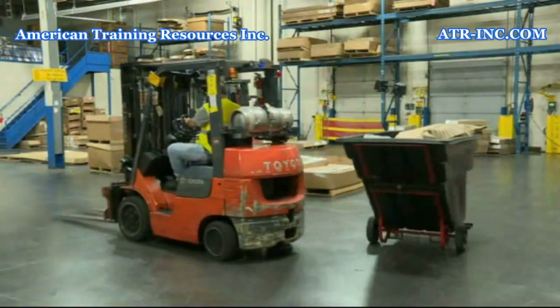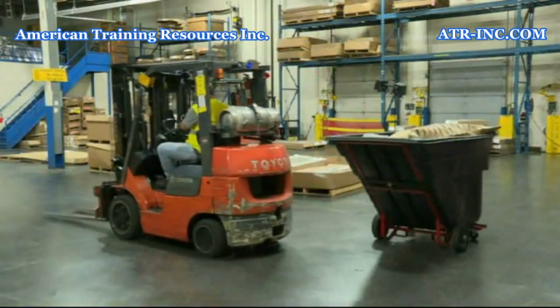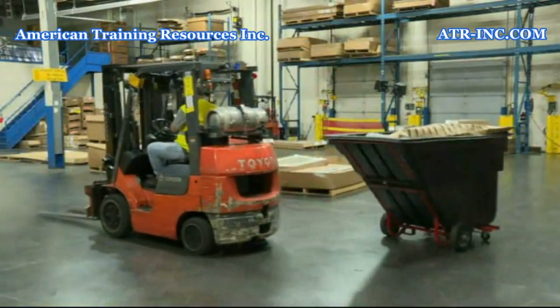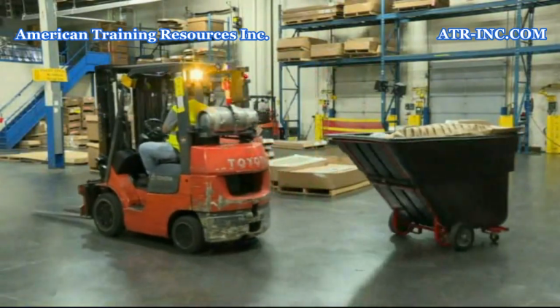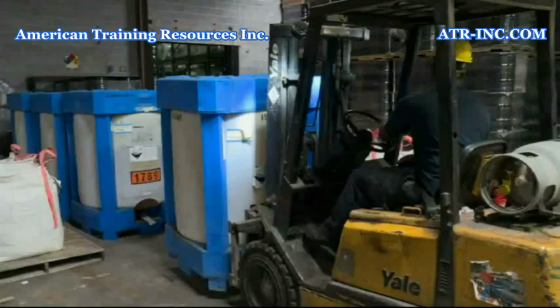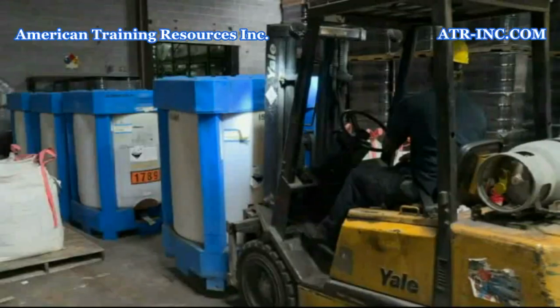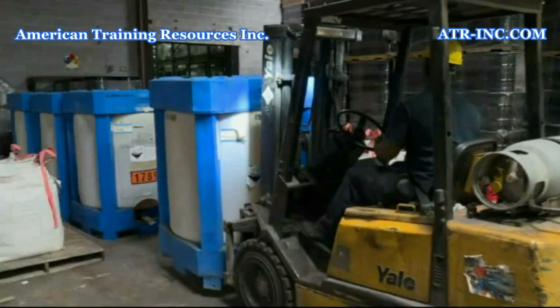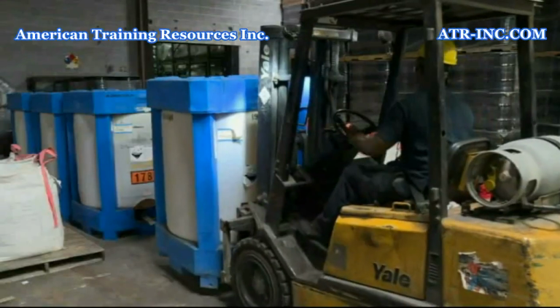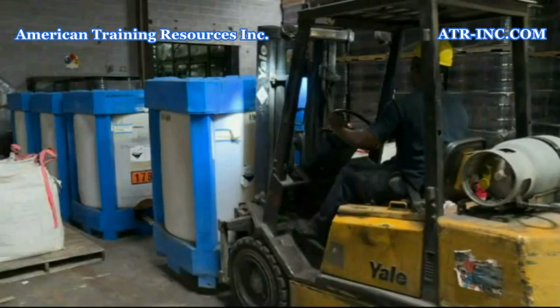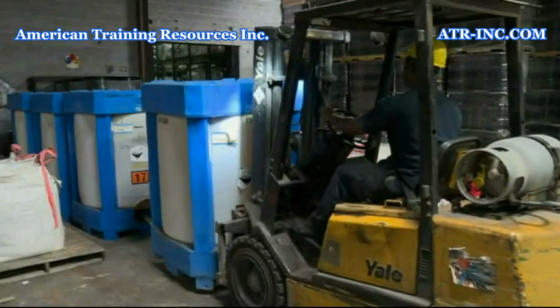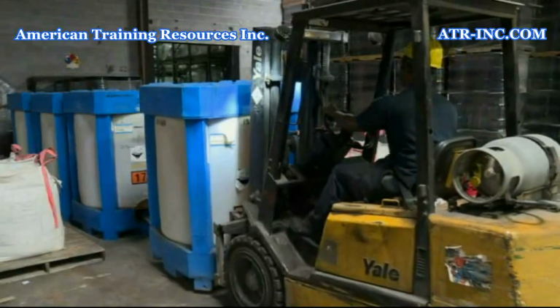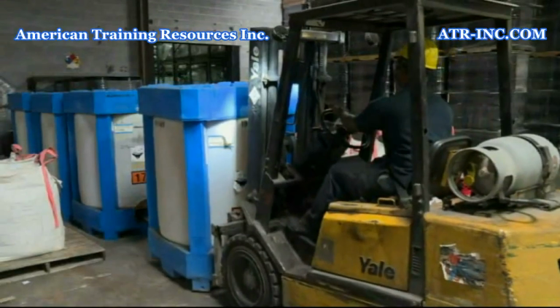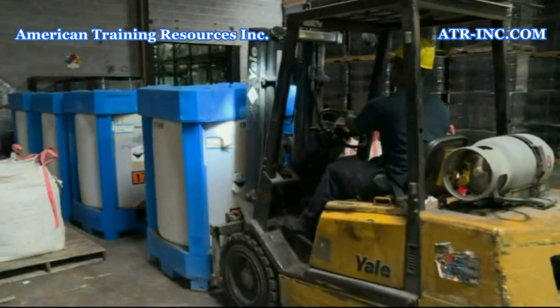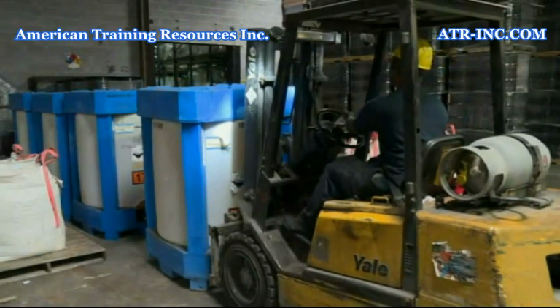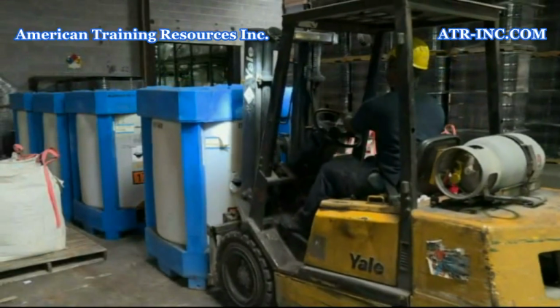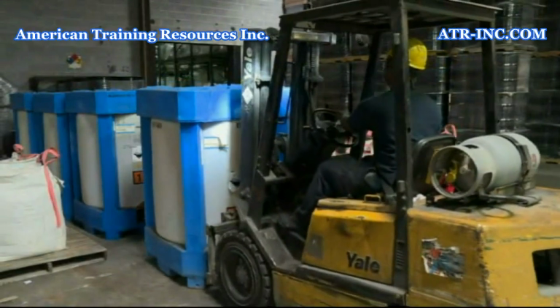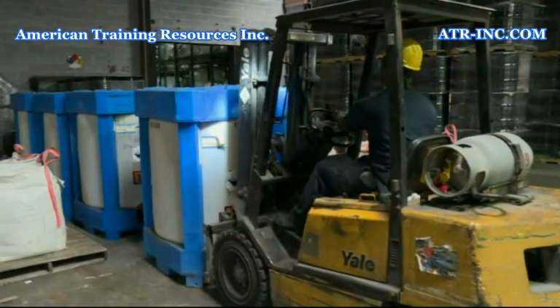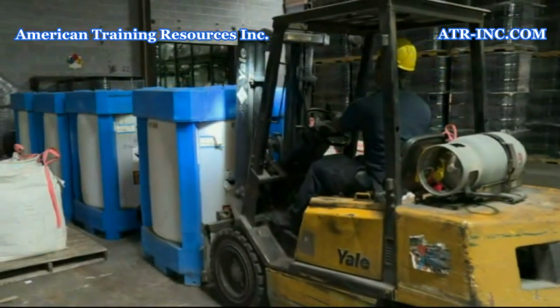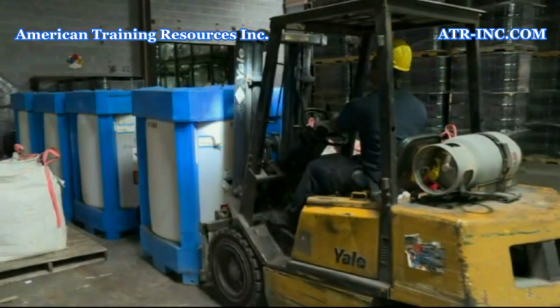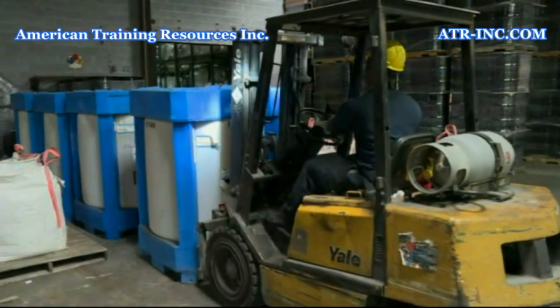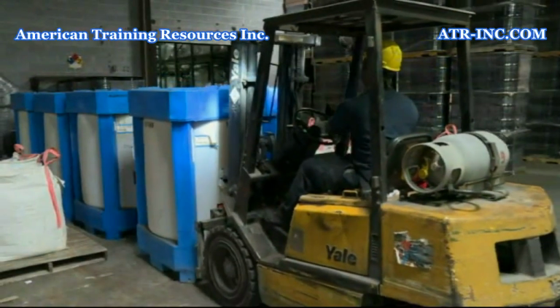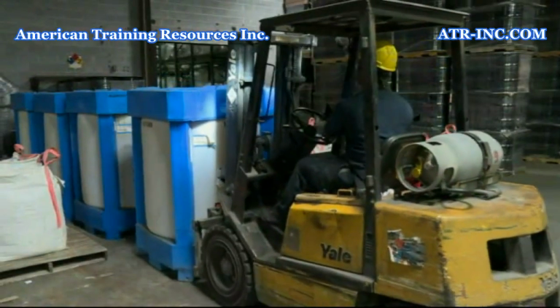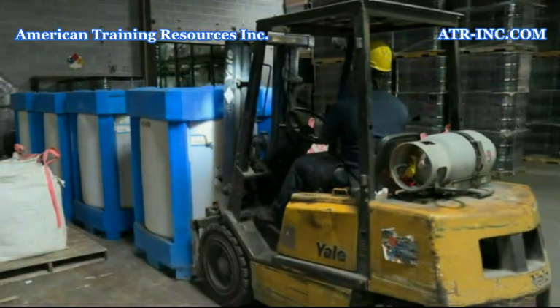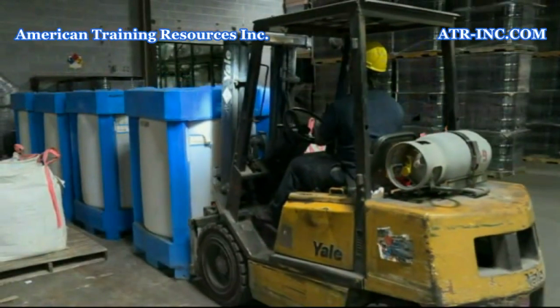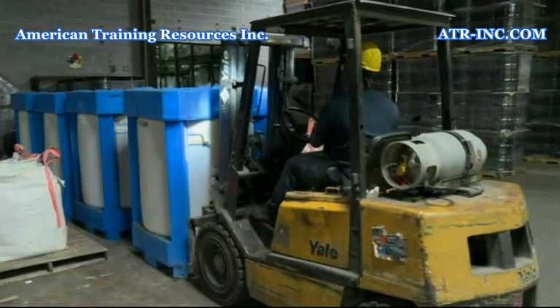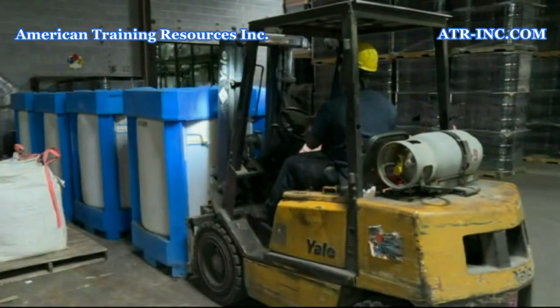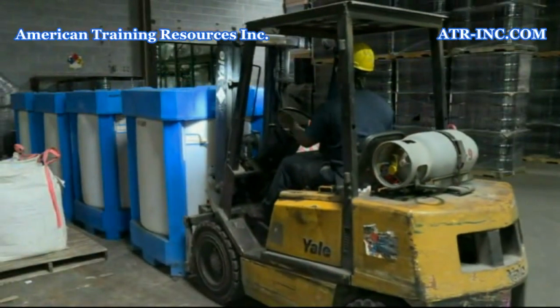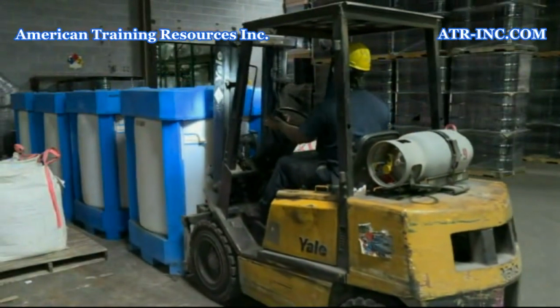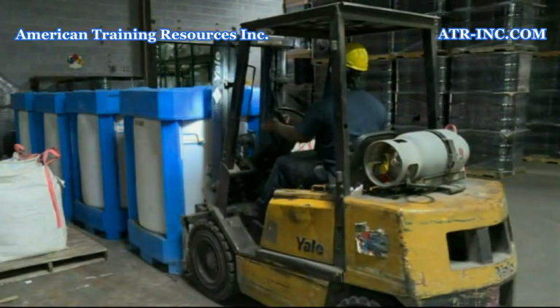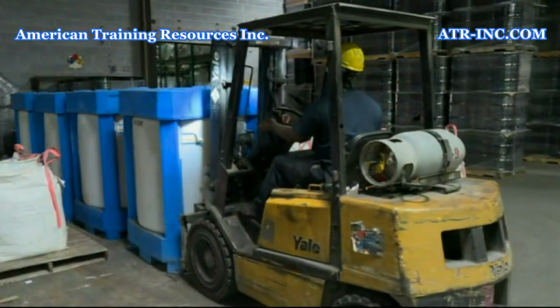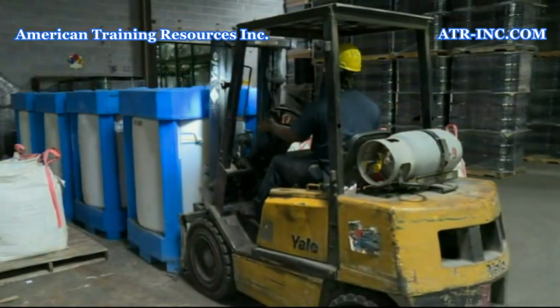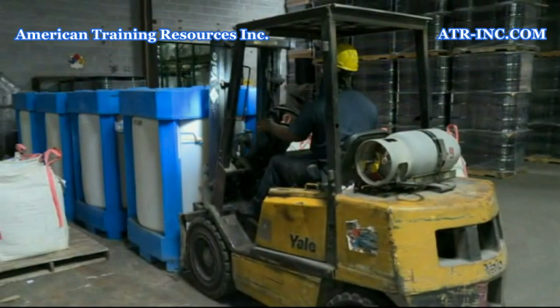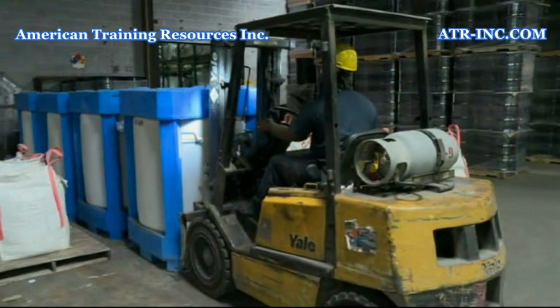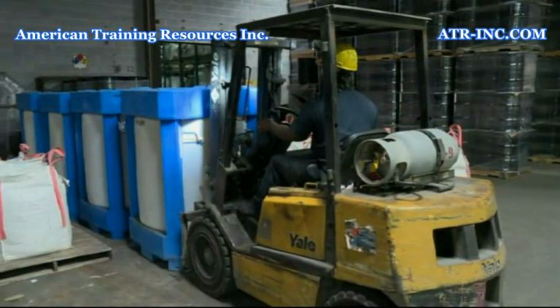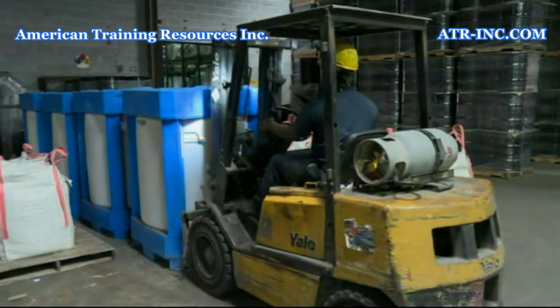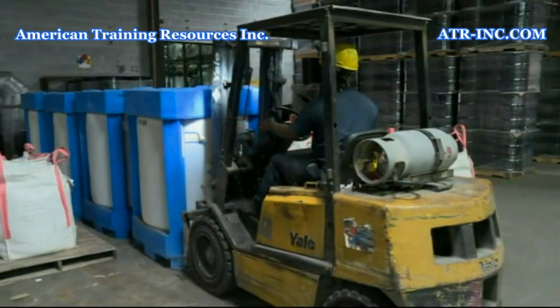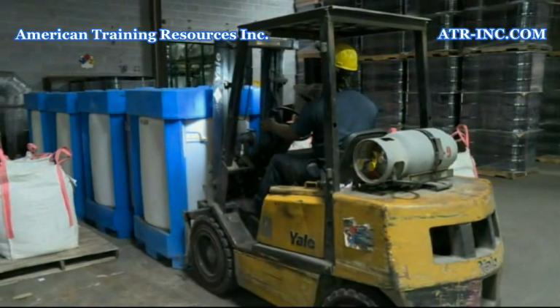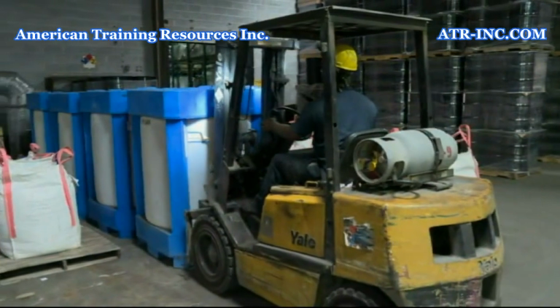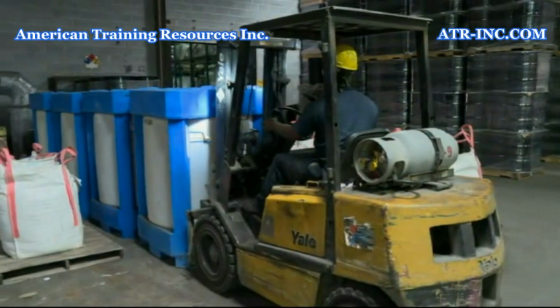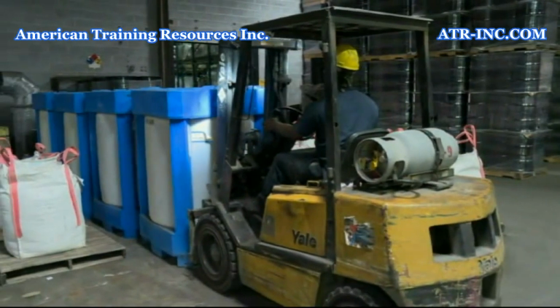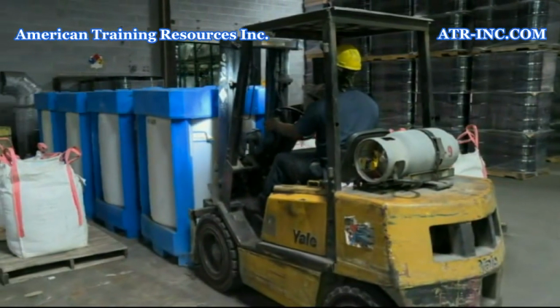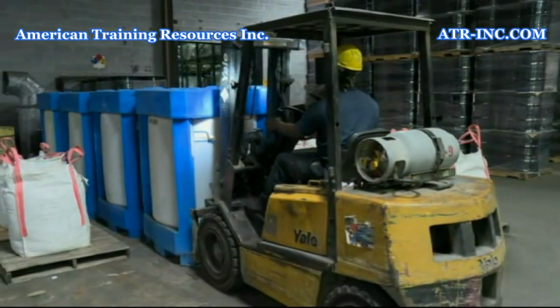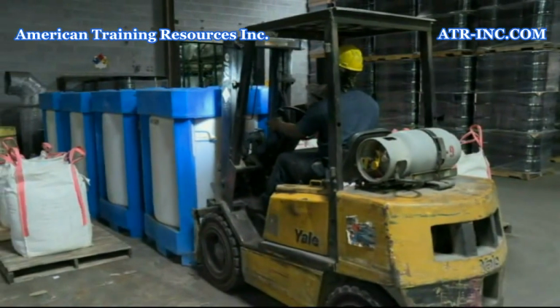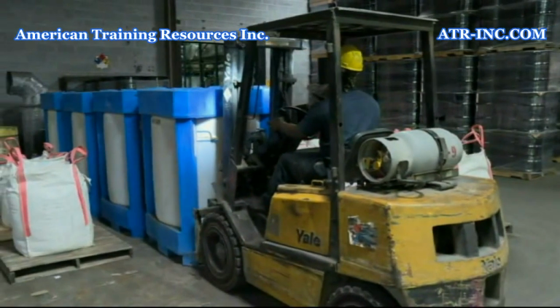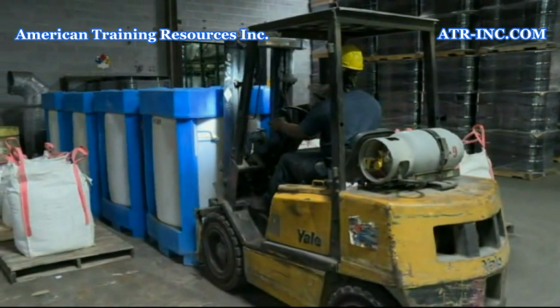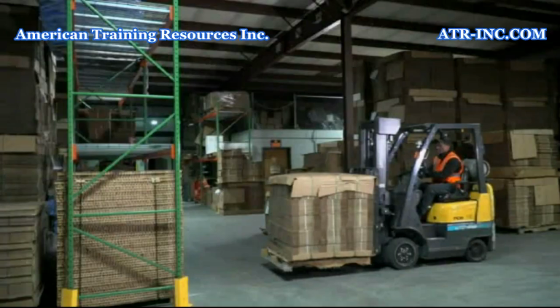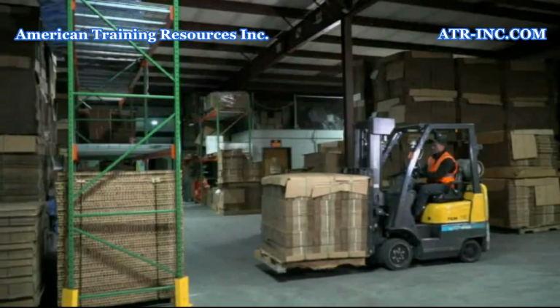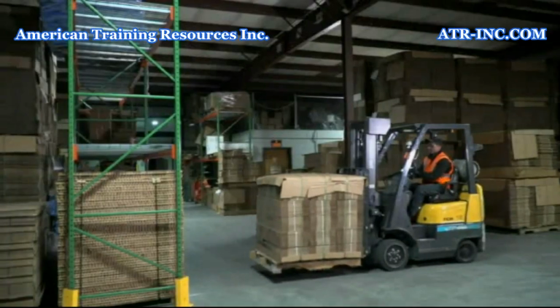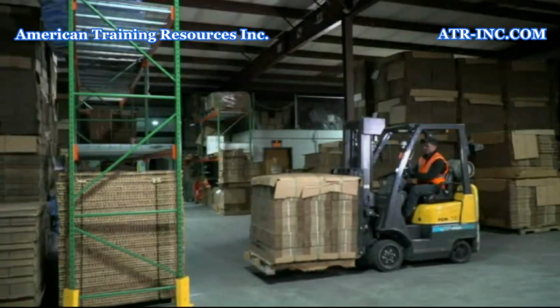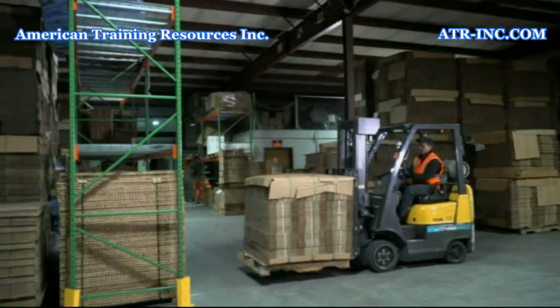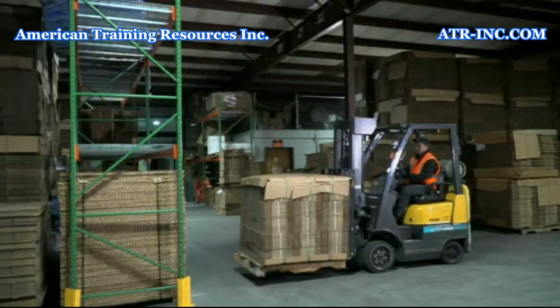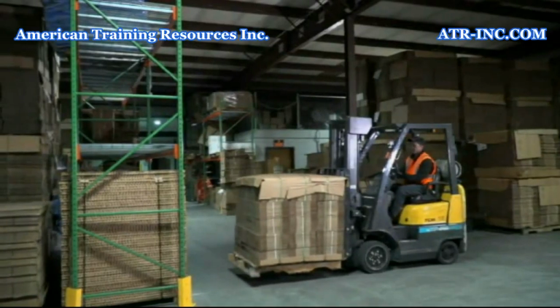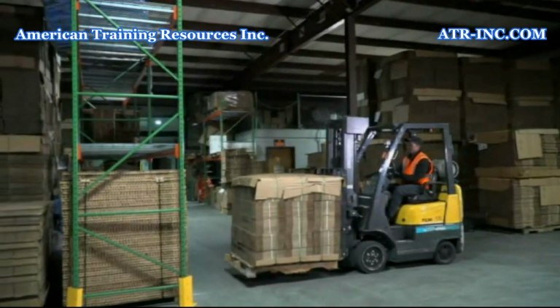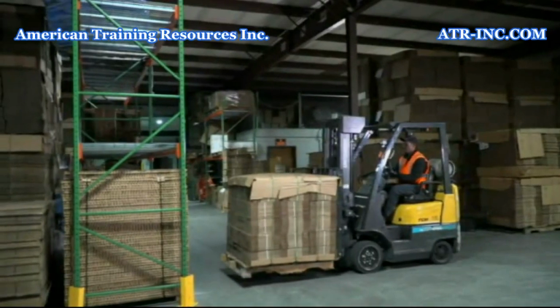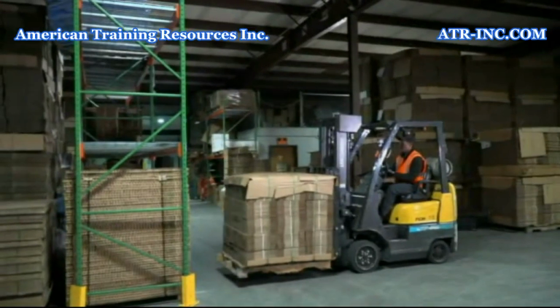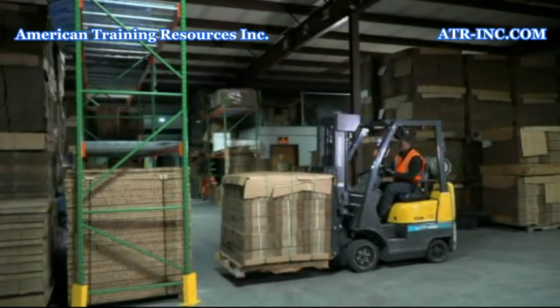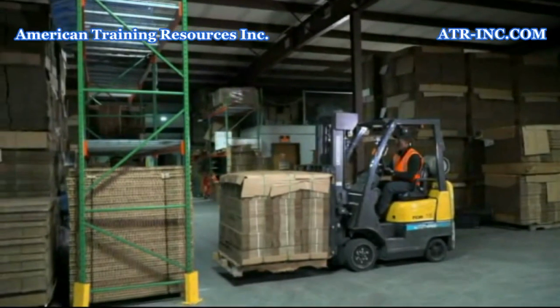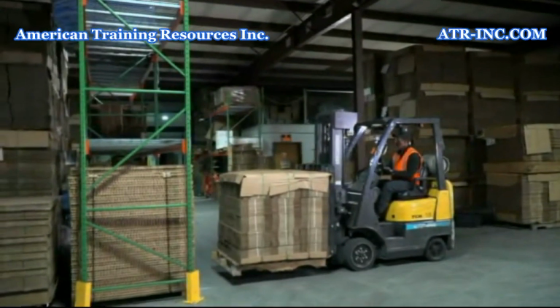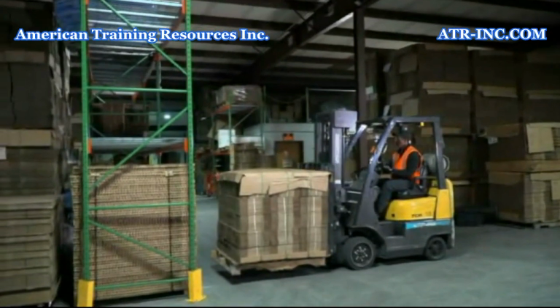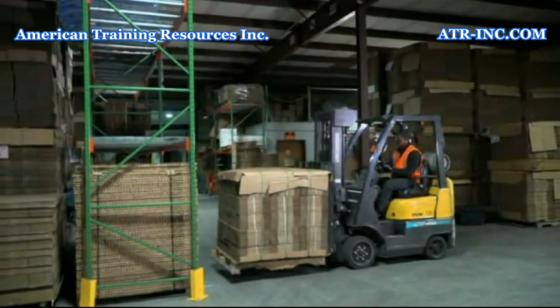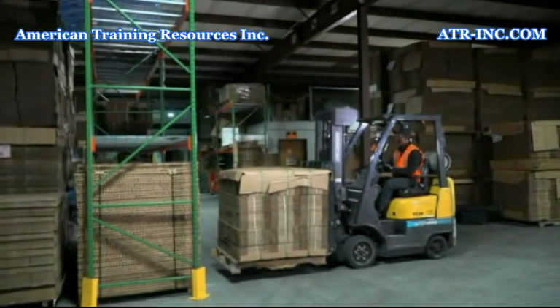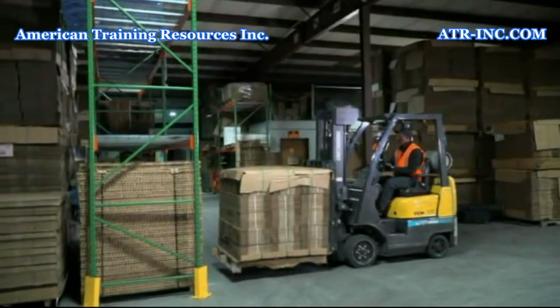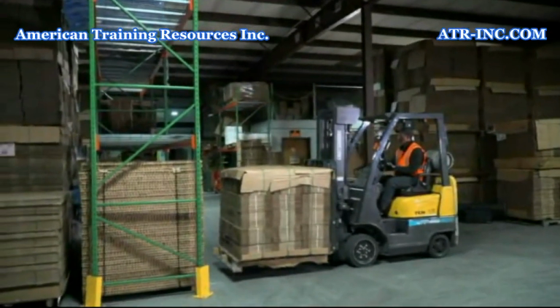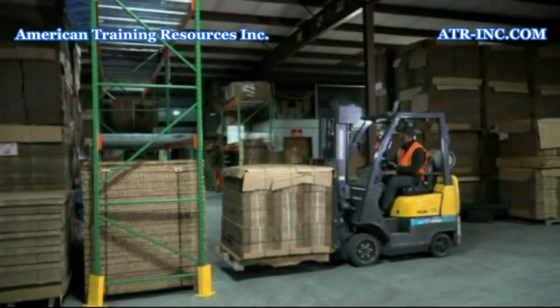Also, because they are much heavier than a car, forklifts are more difficult to stop and require more braking distance.